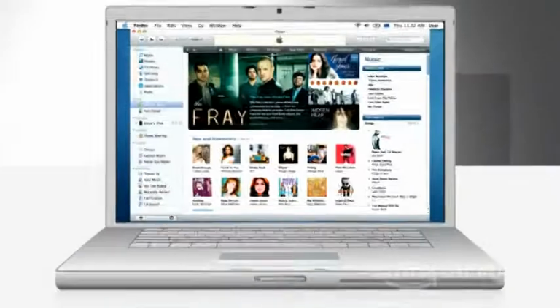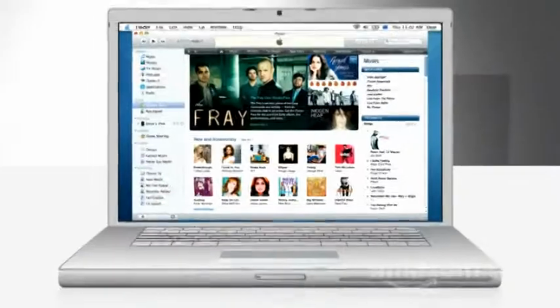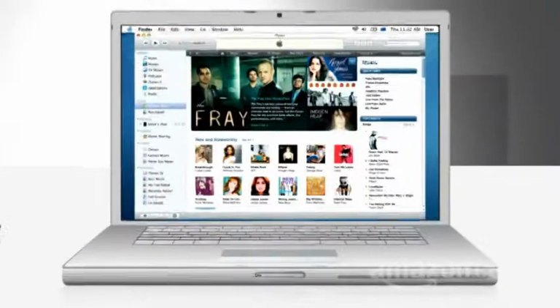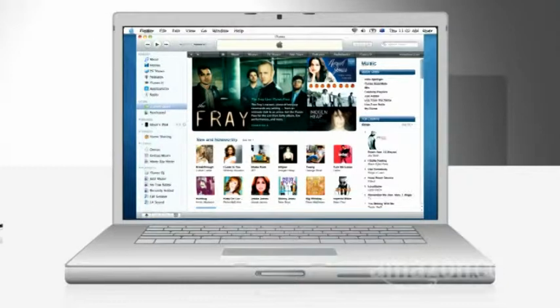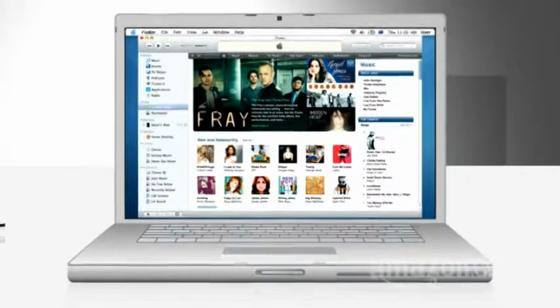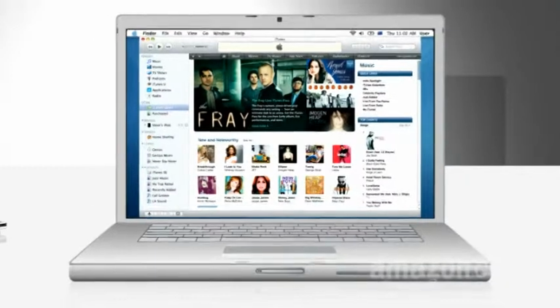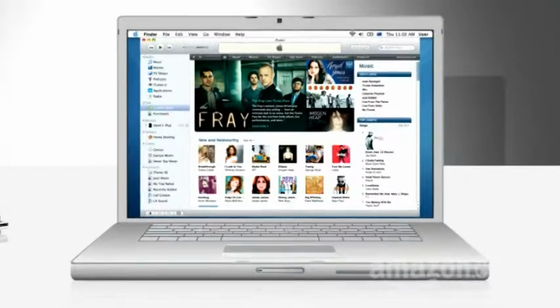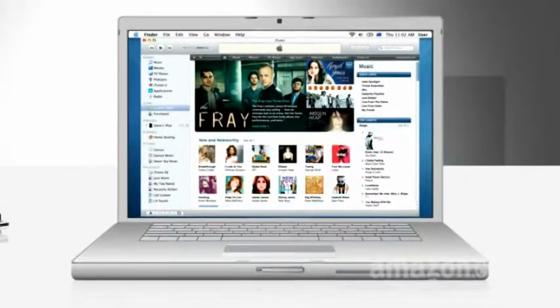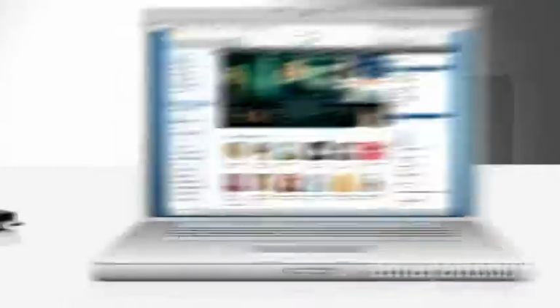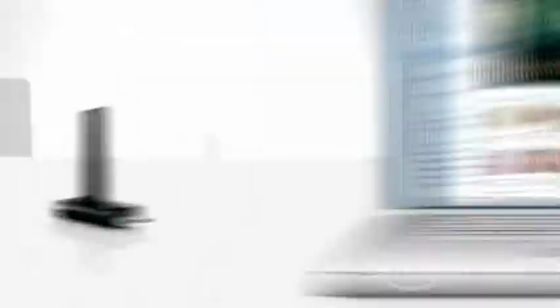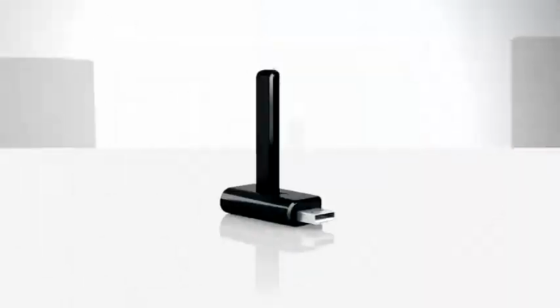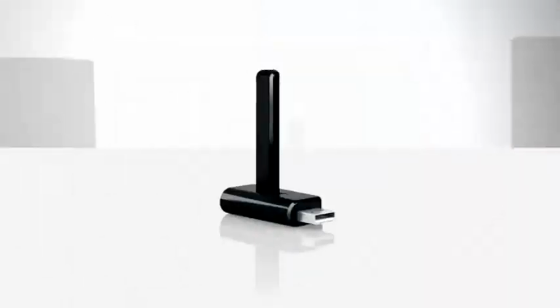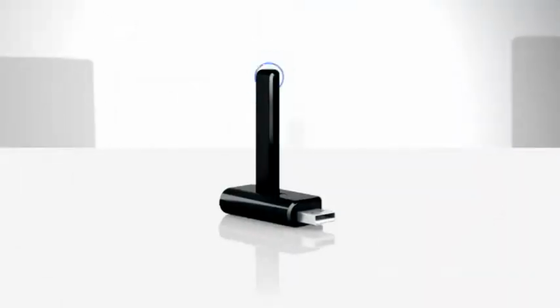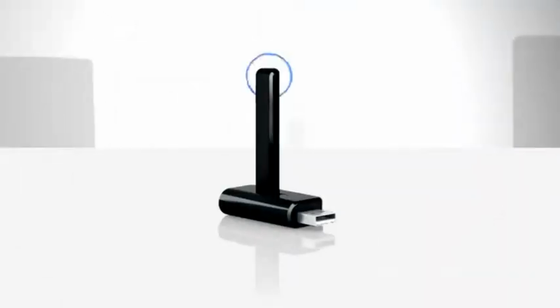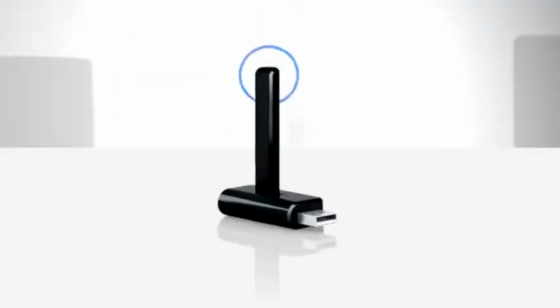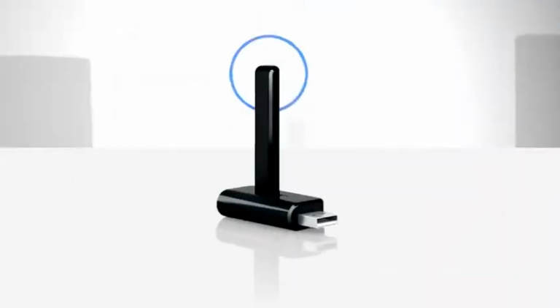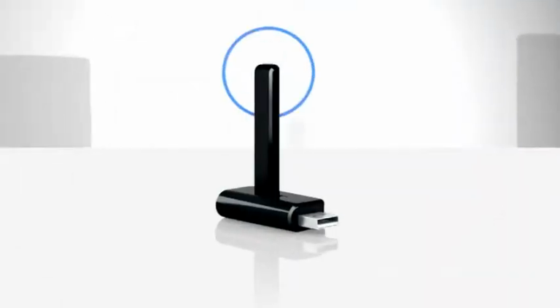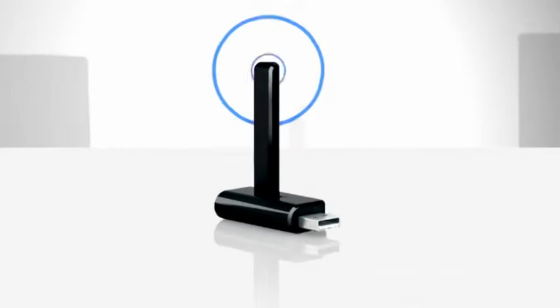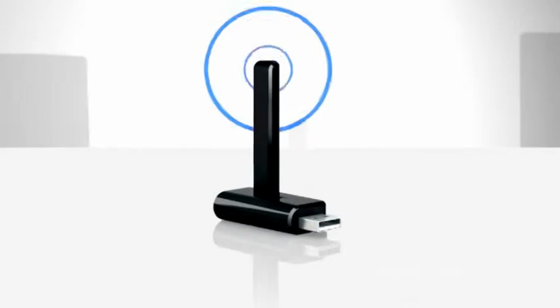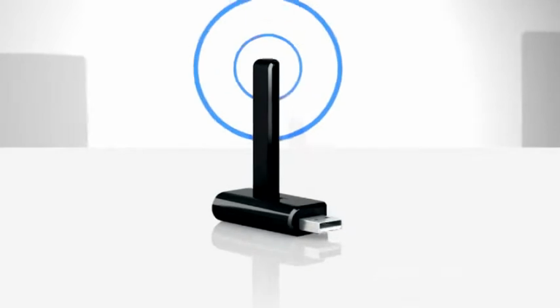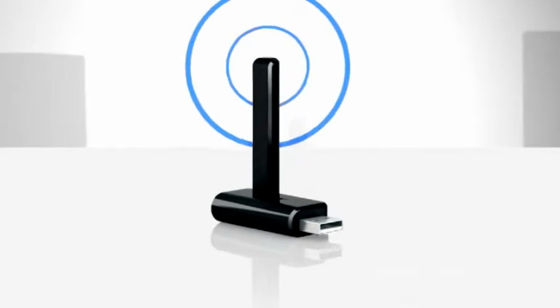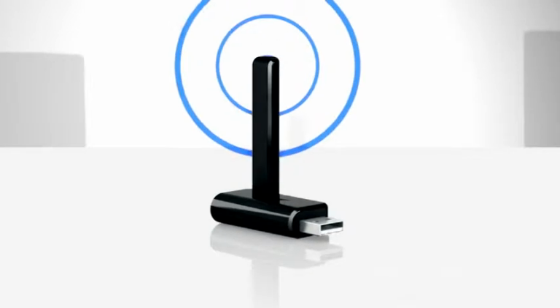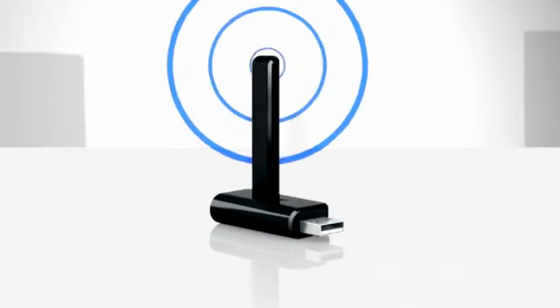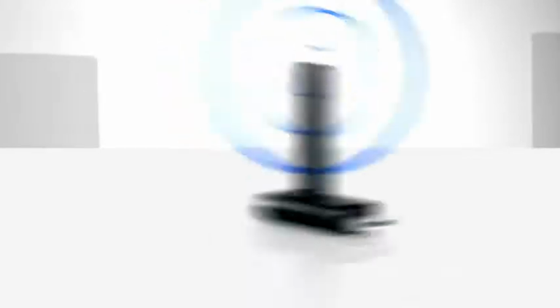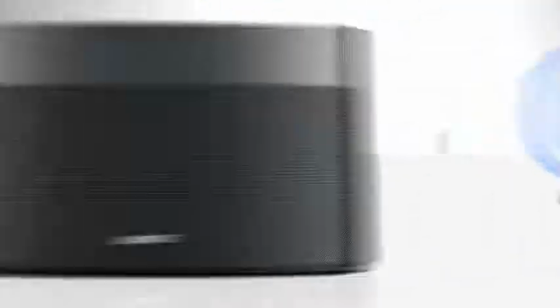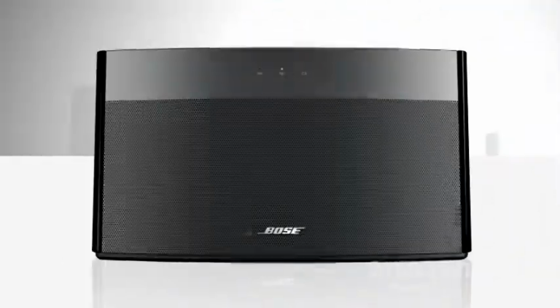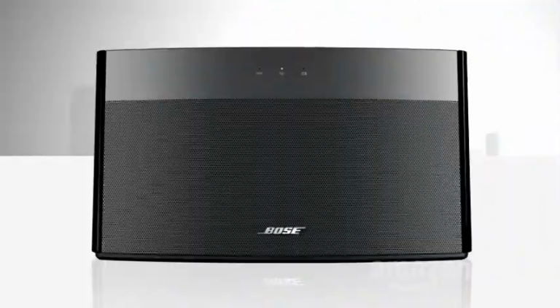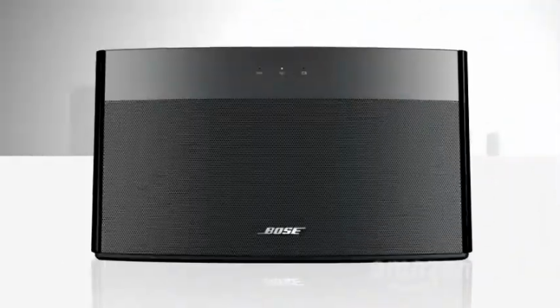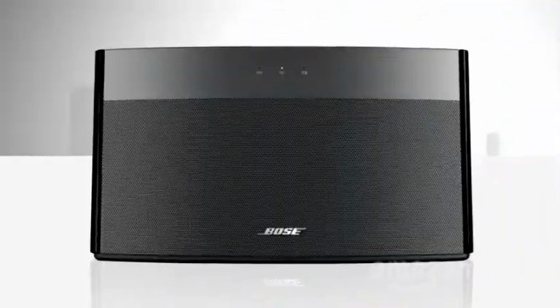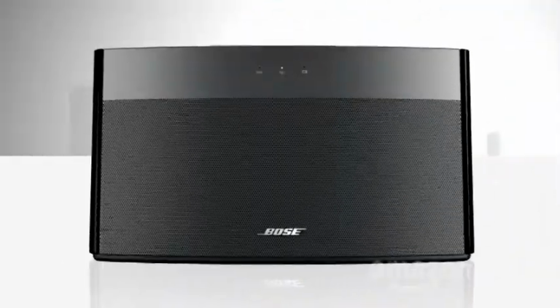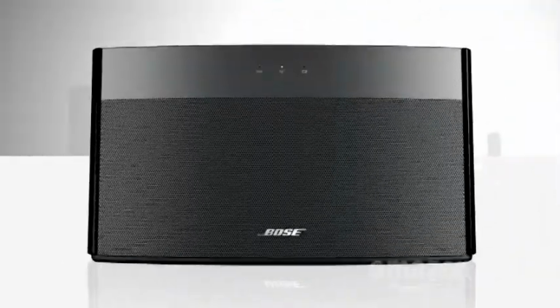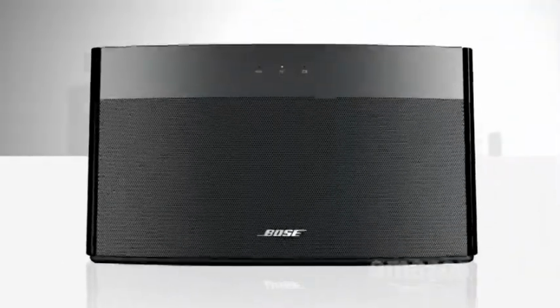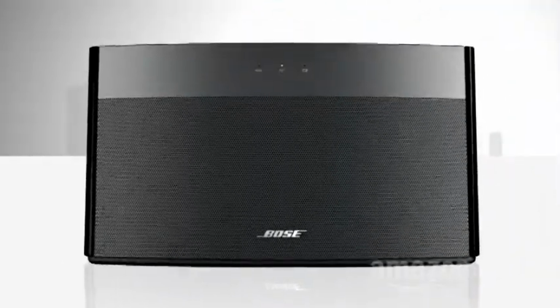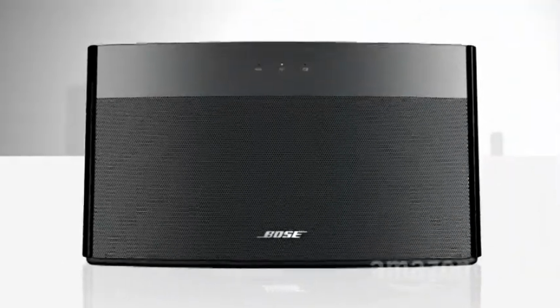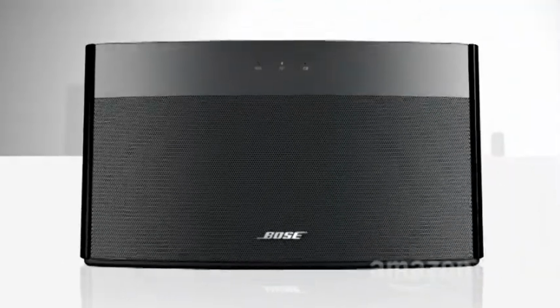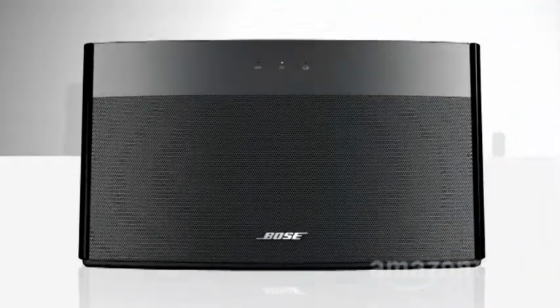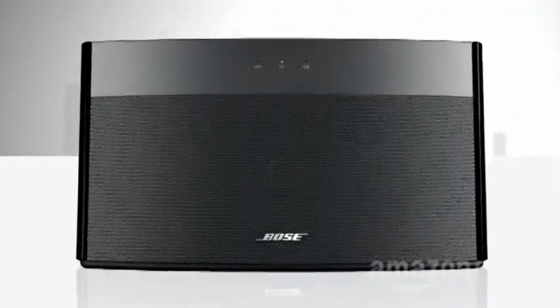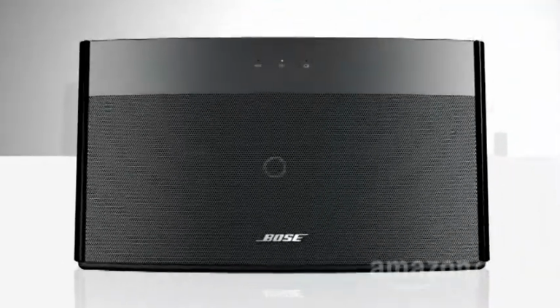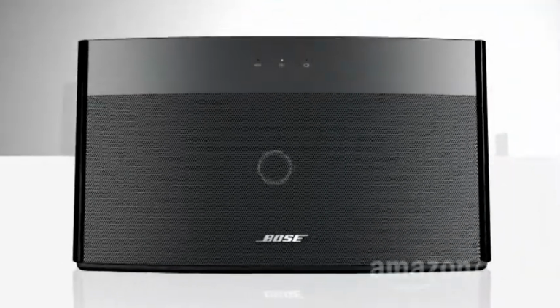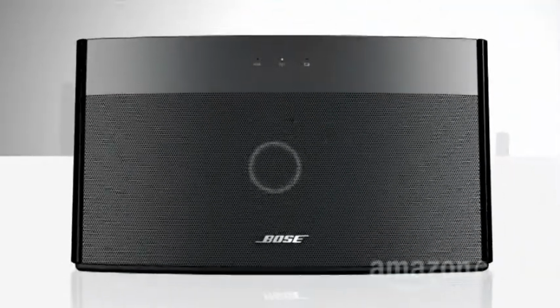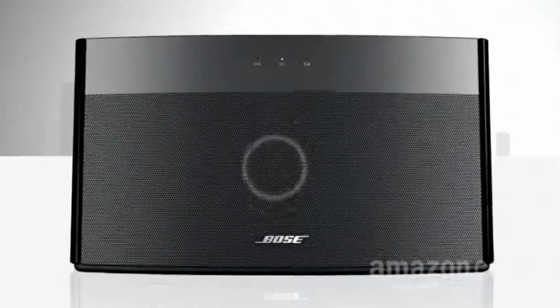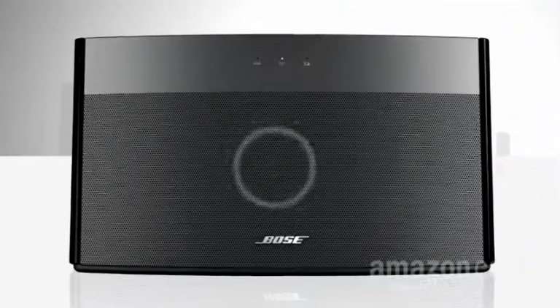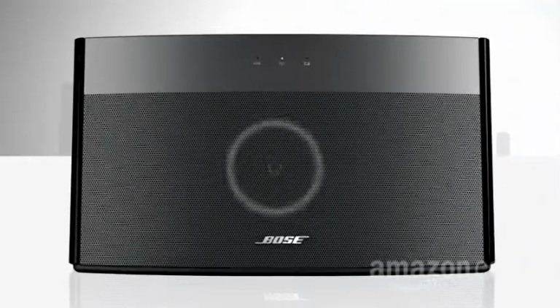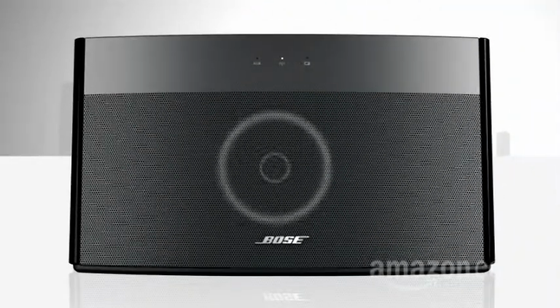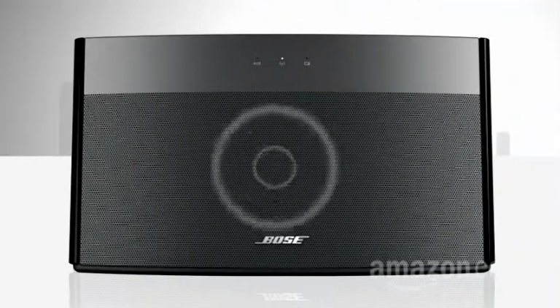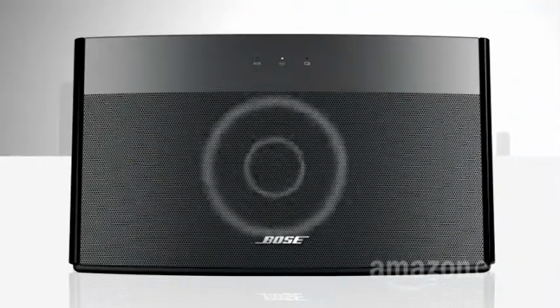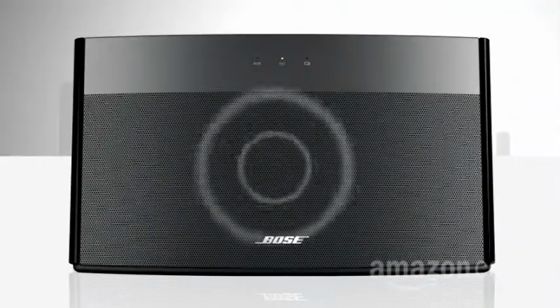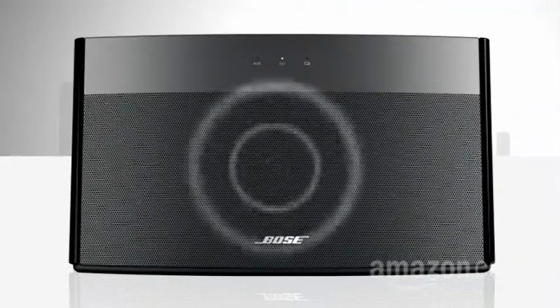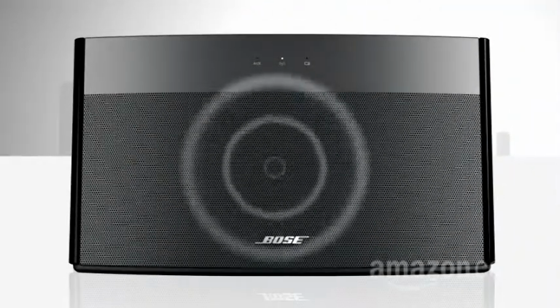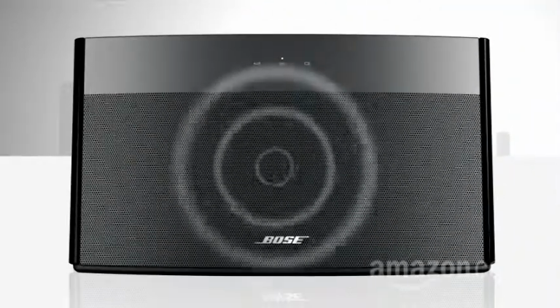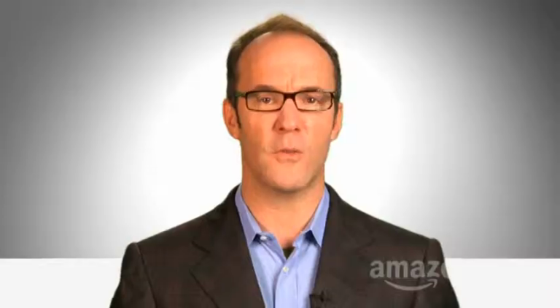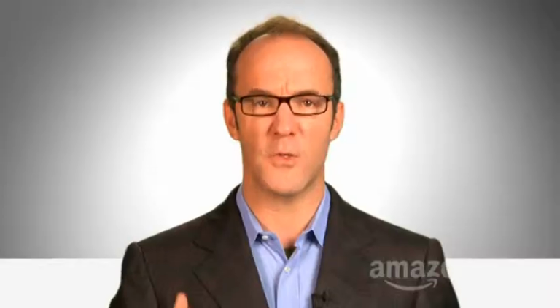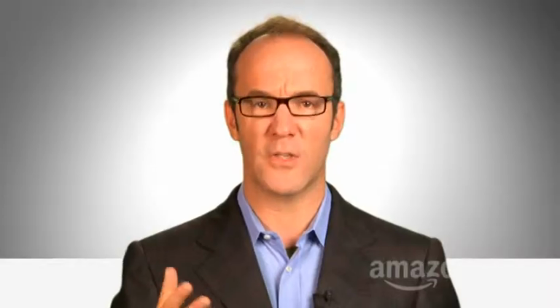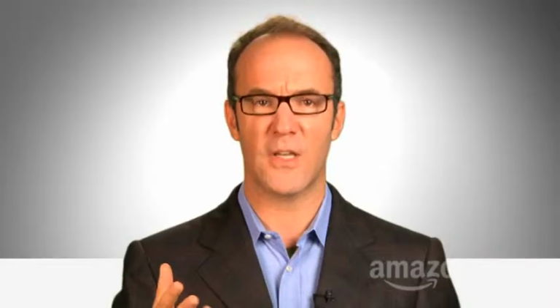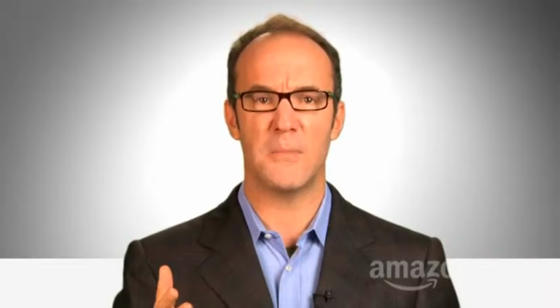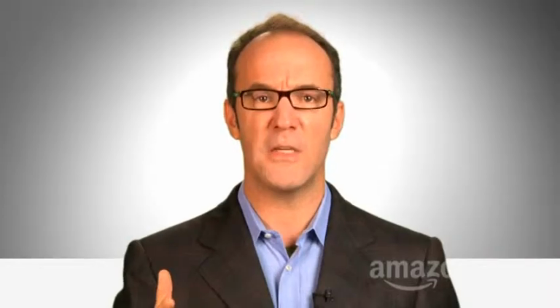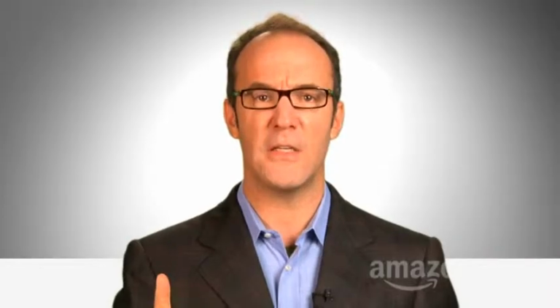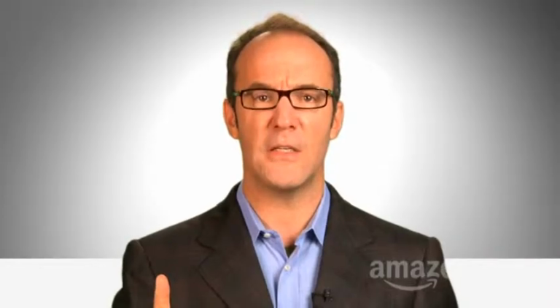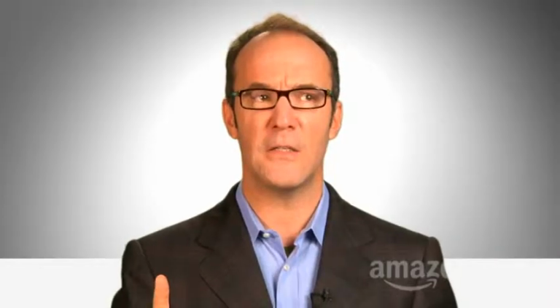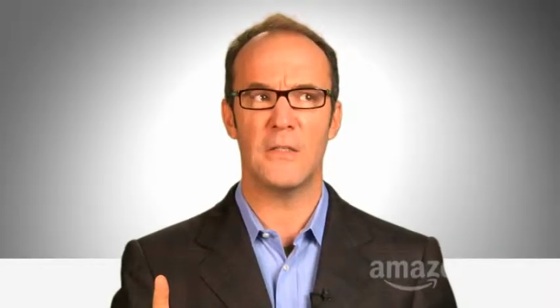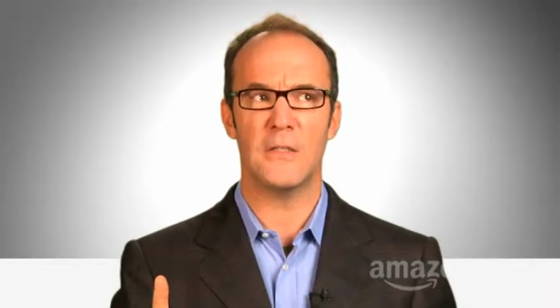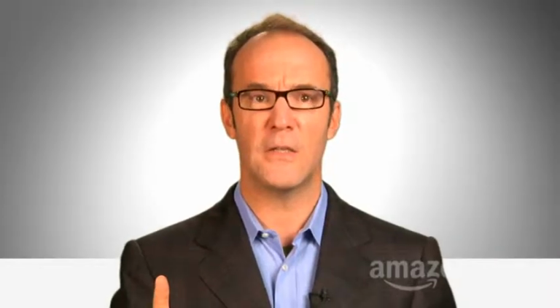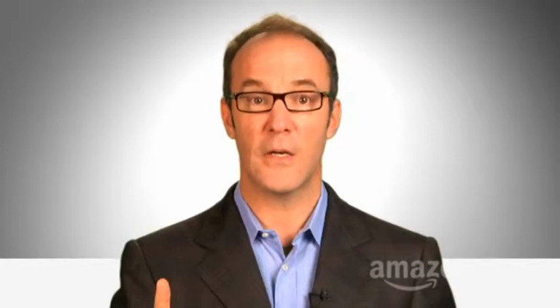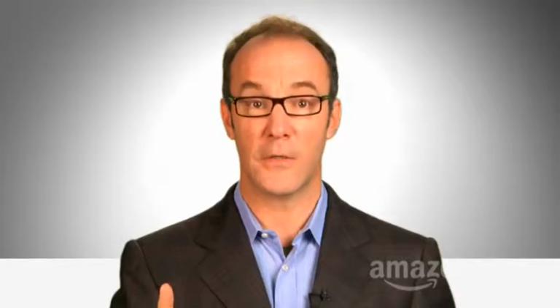A music source, a transmitter to send music around the house, a receiver to grab the signal, and powered speakers to amplify that signal so the music can be heard.